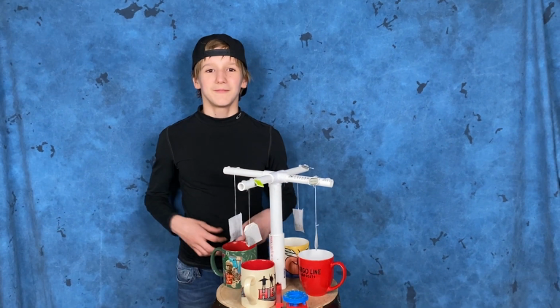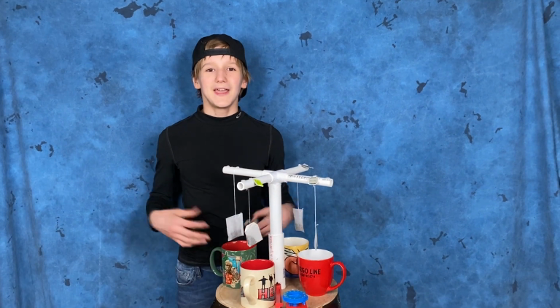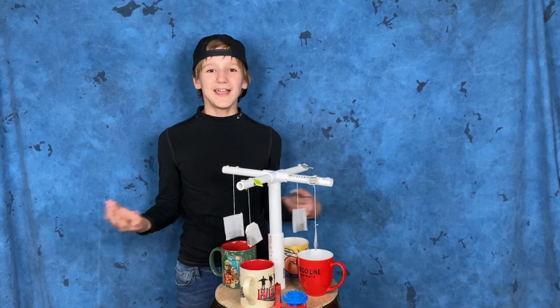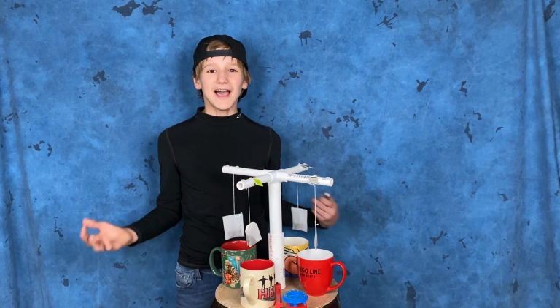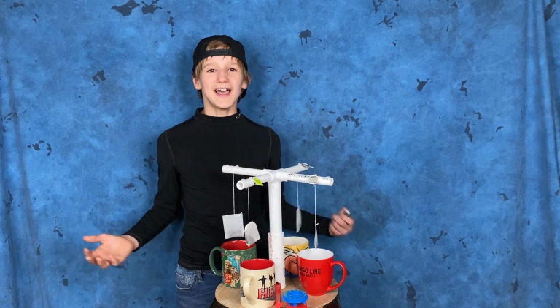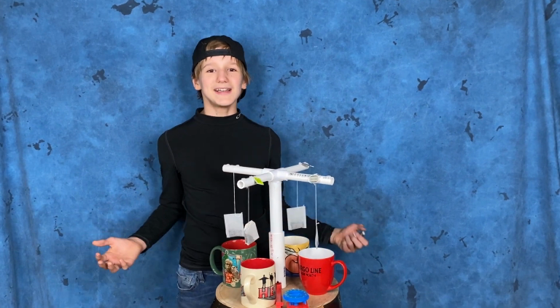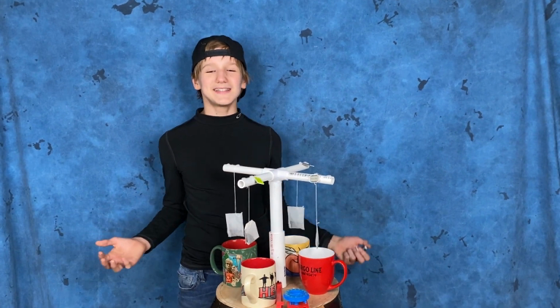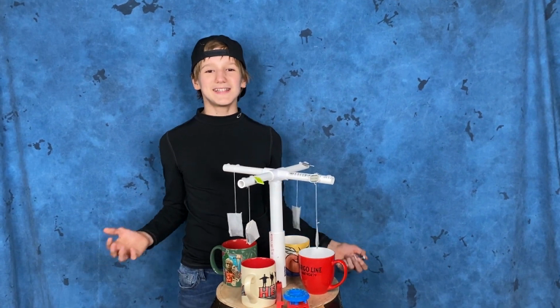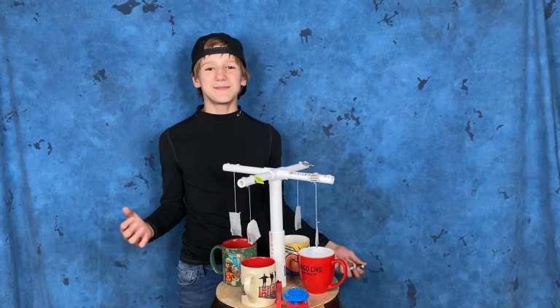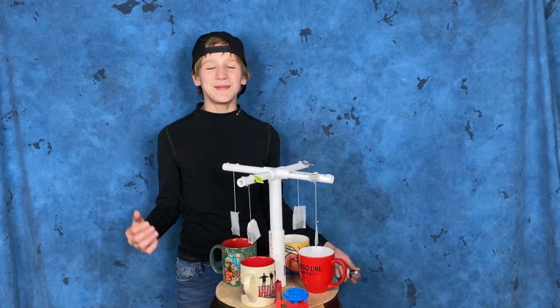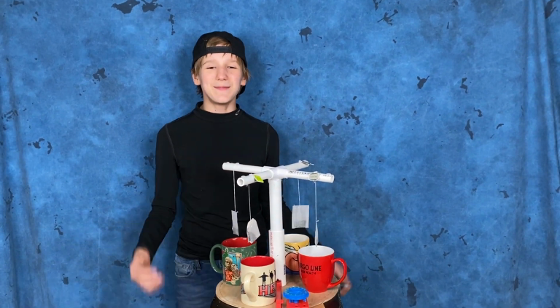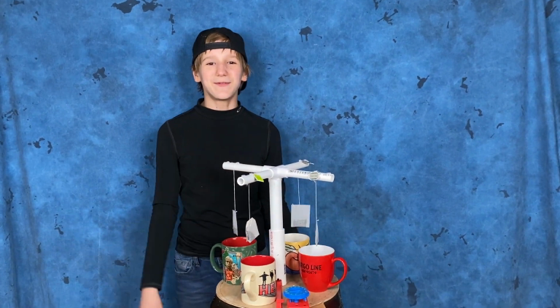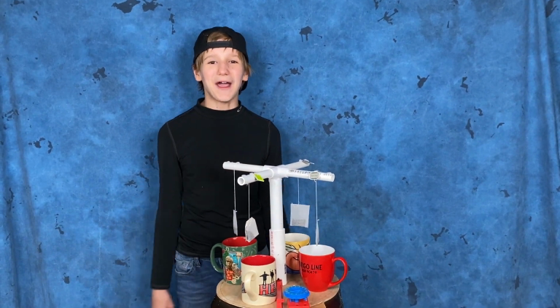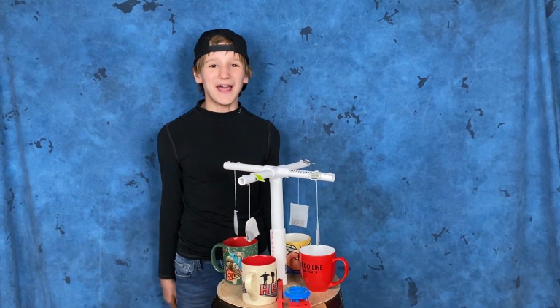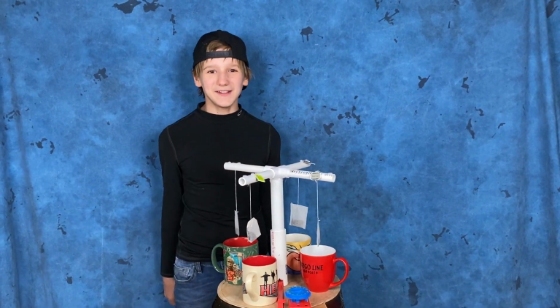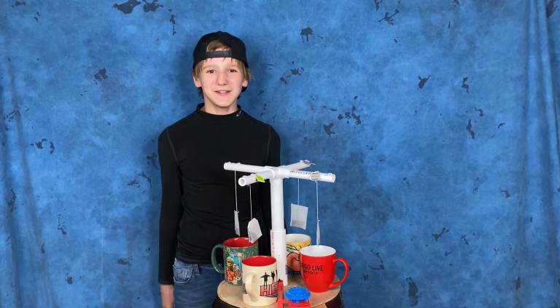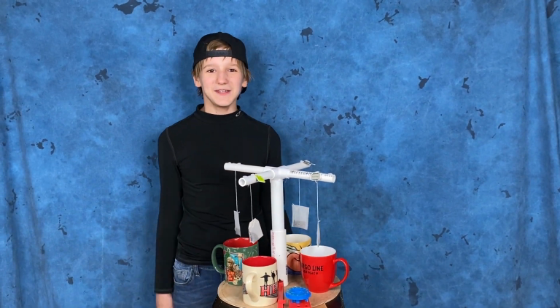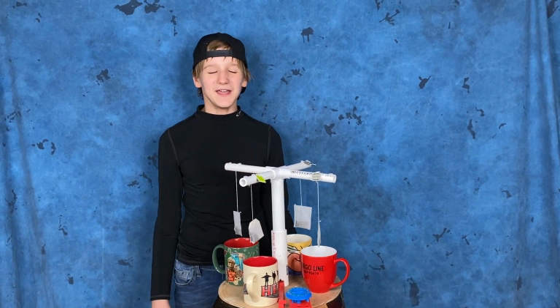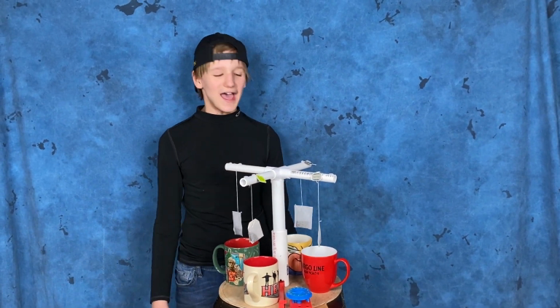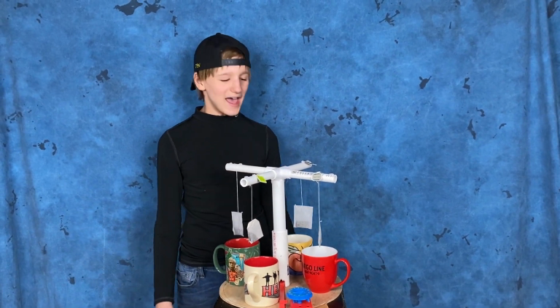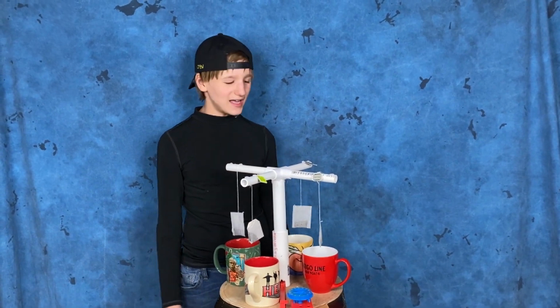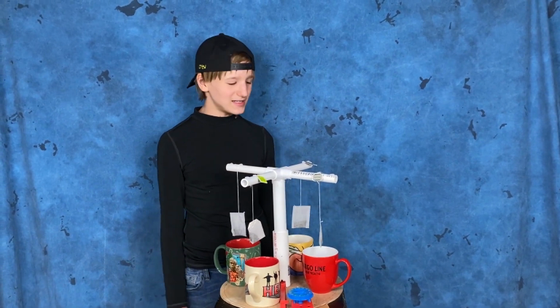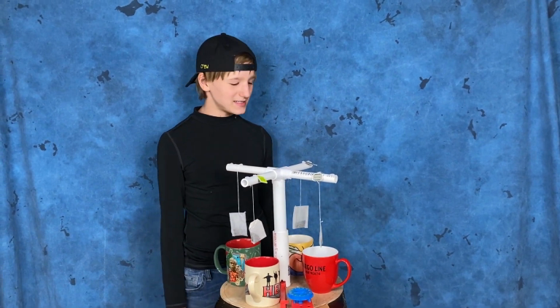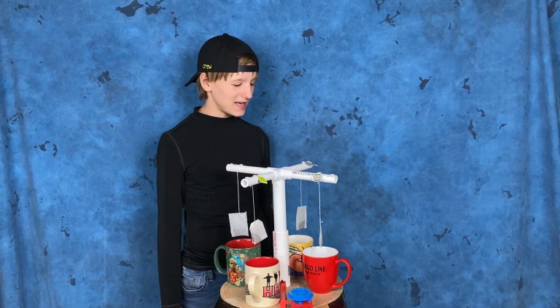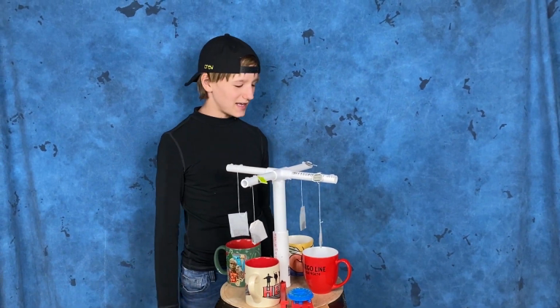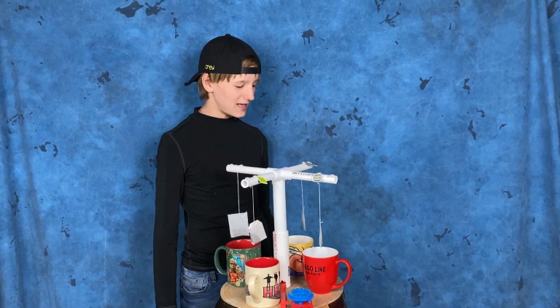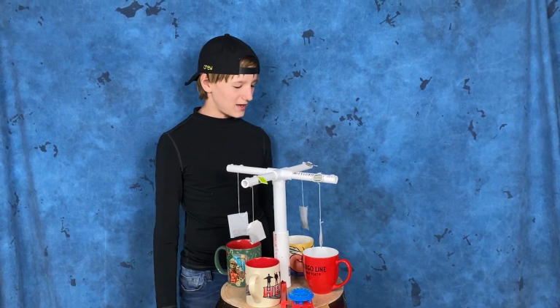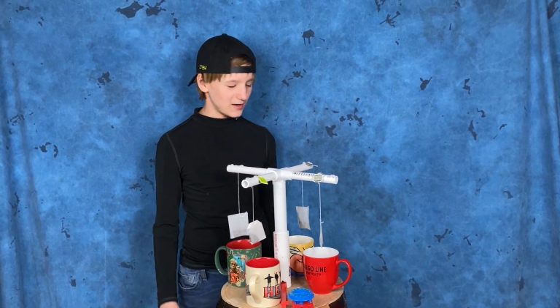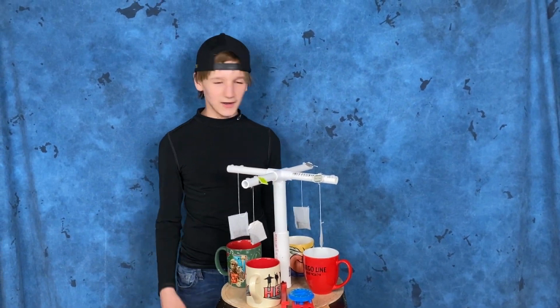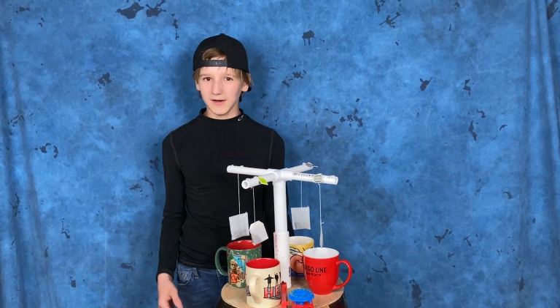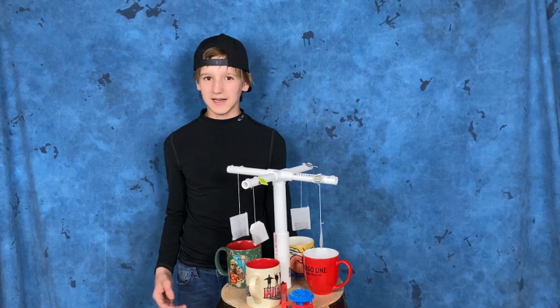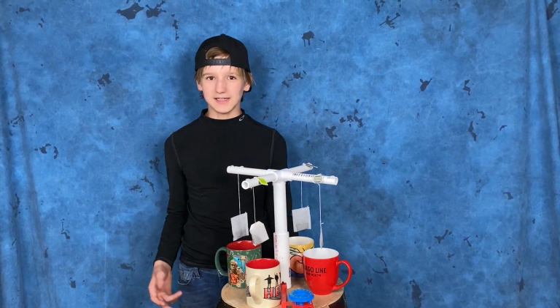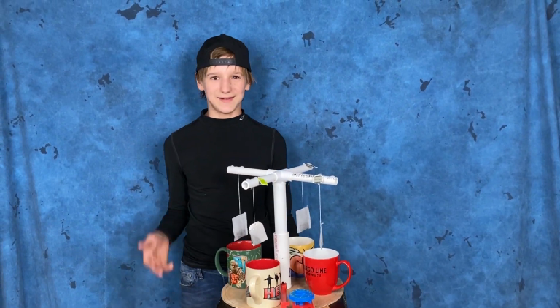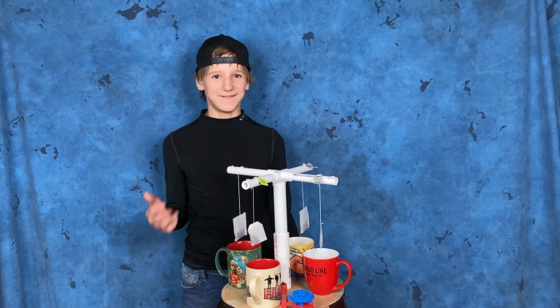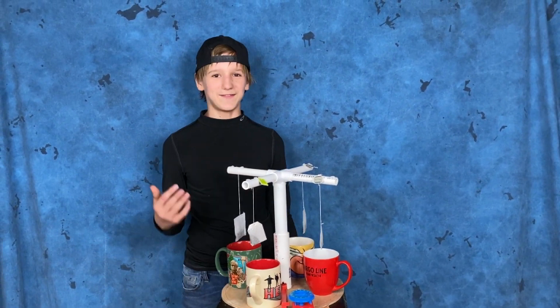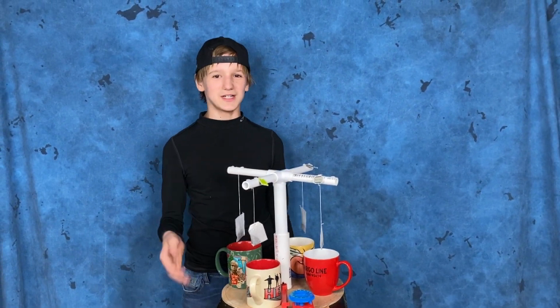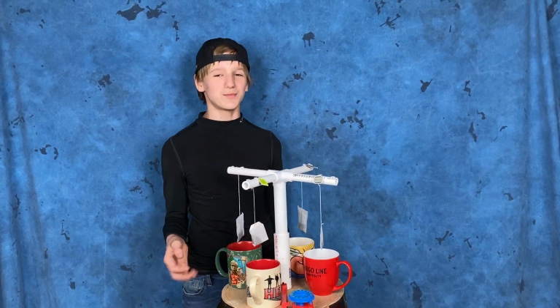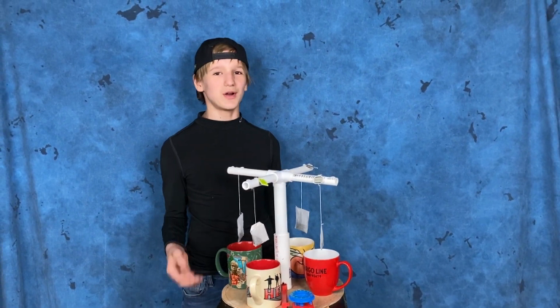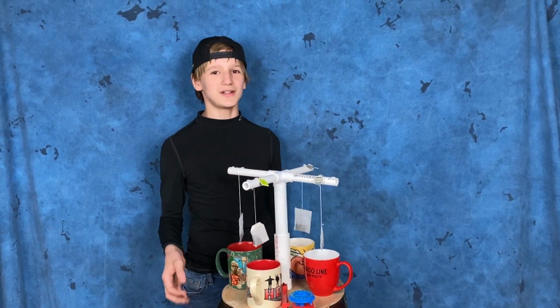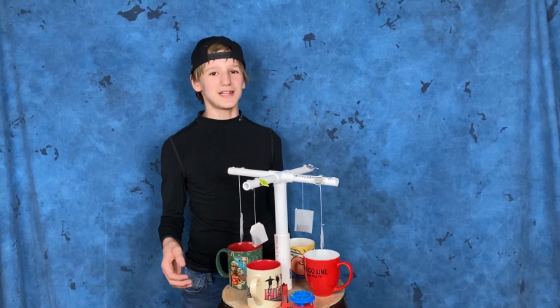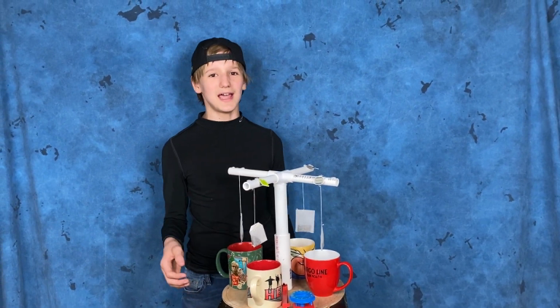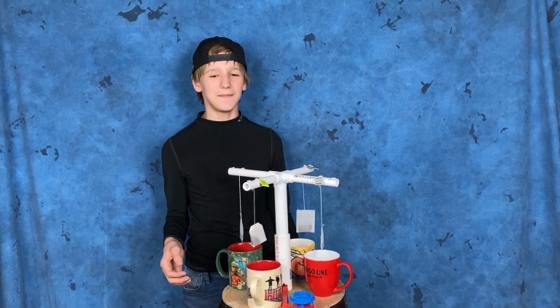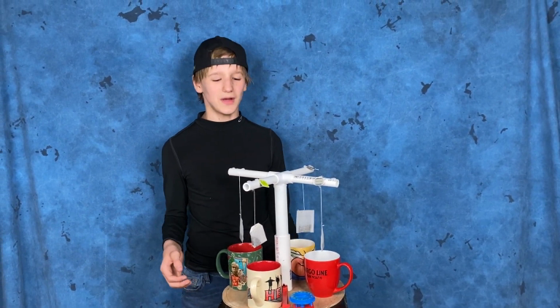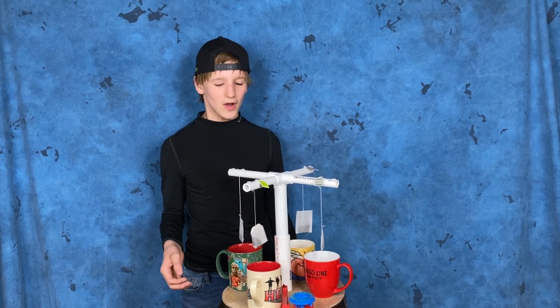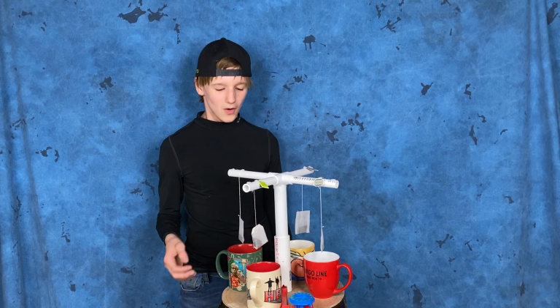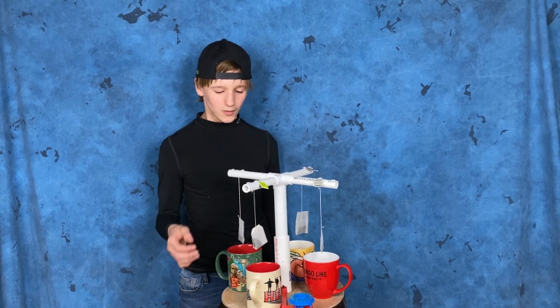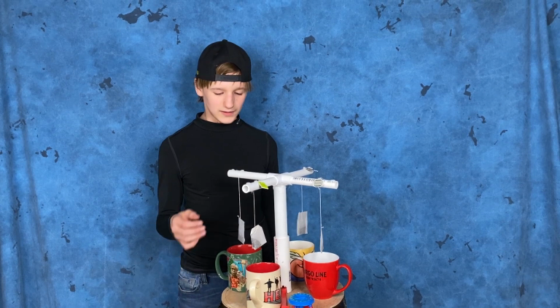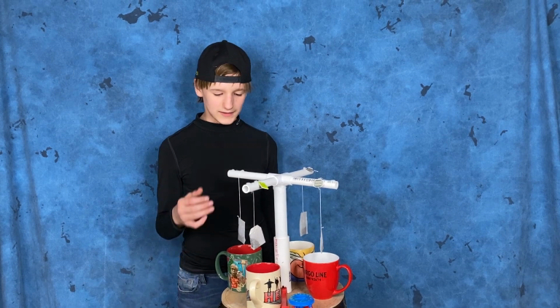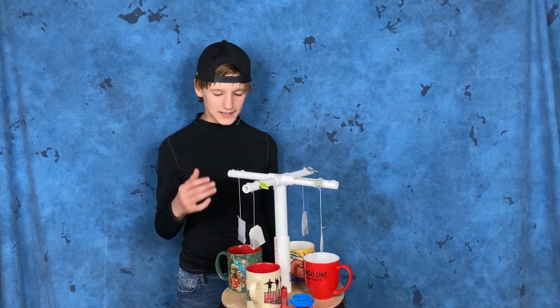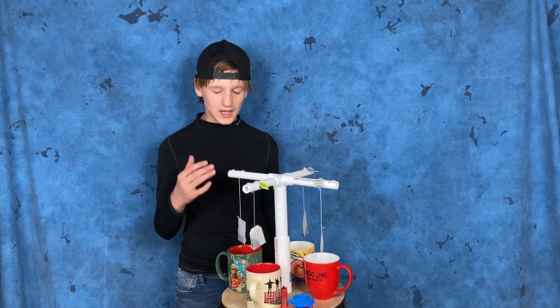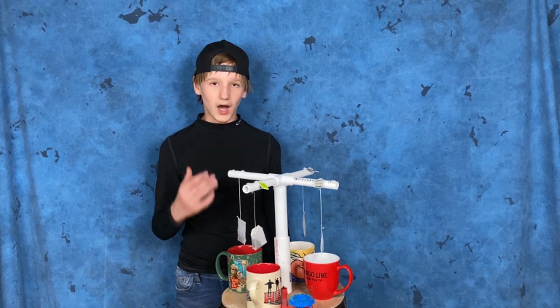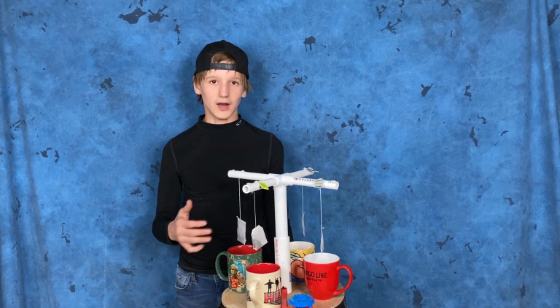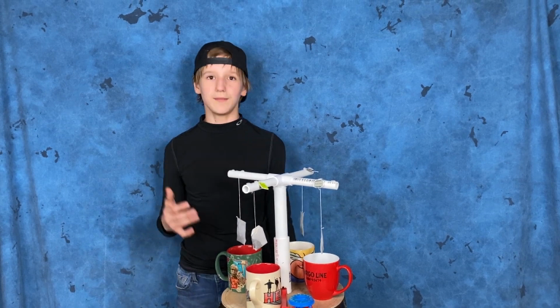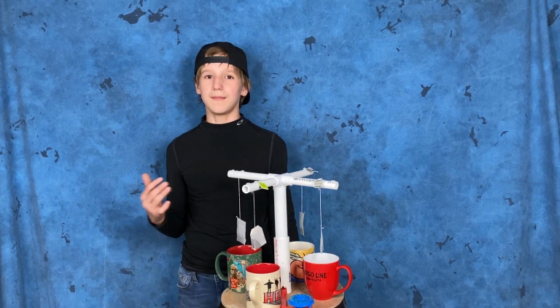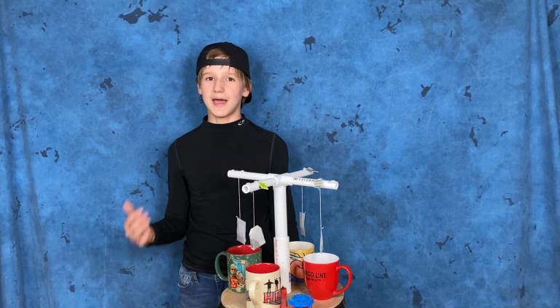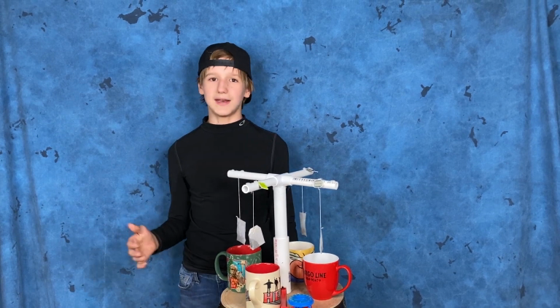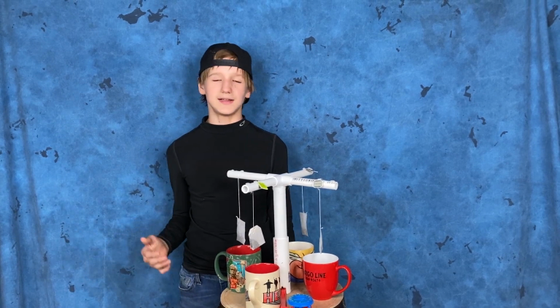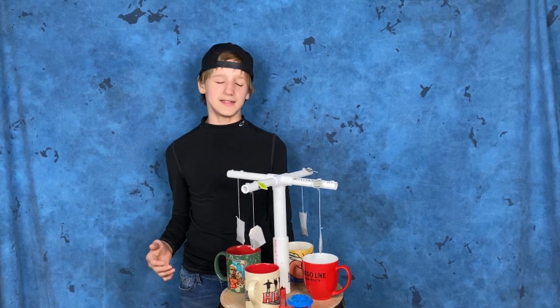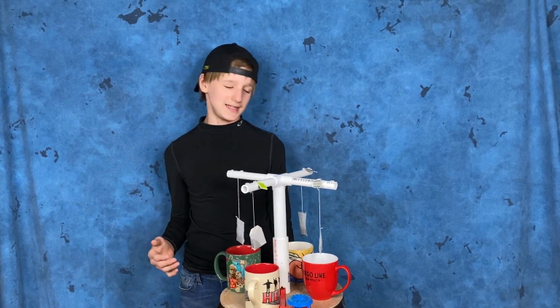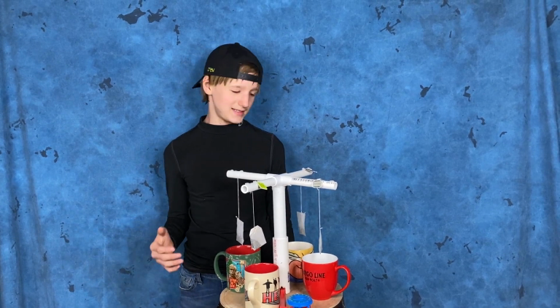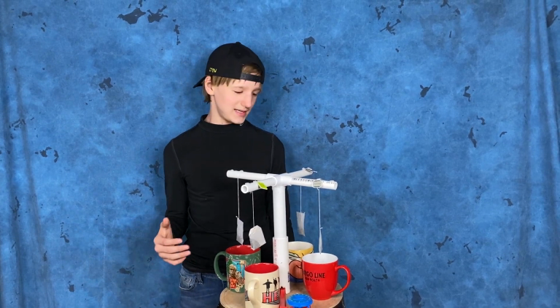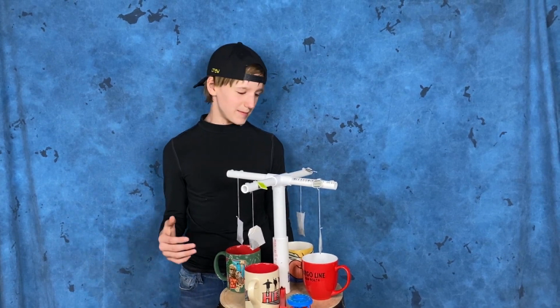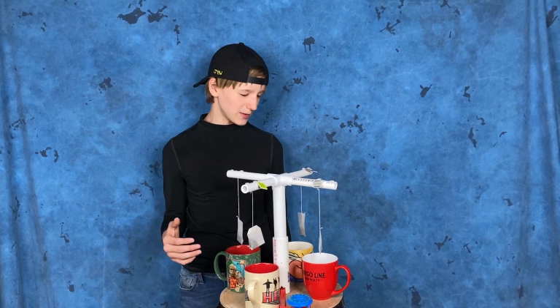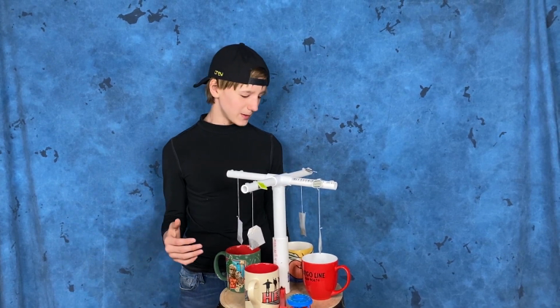Hey guys, it's me Bradley and here is my first prototype with the automatic tea steeper.